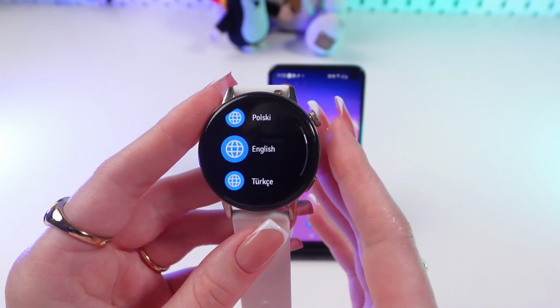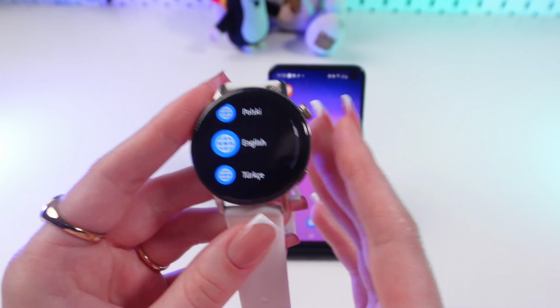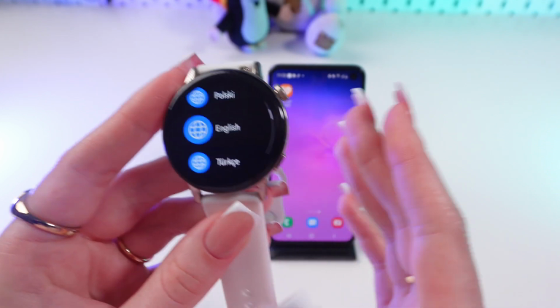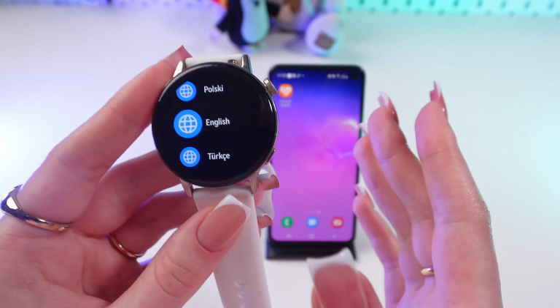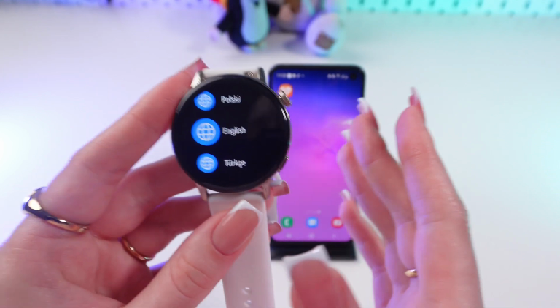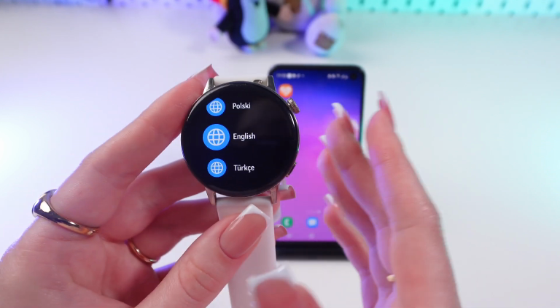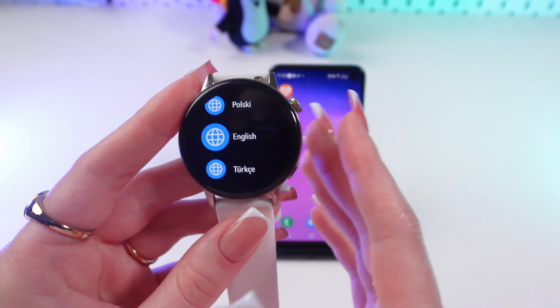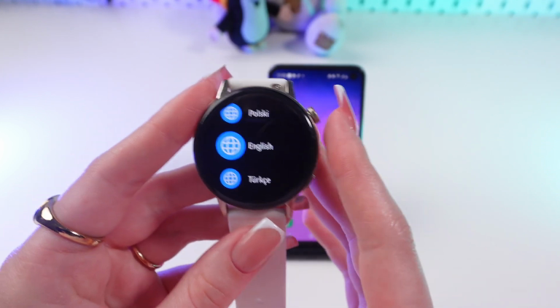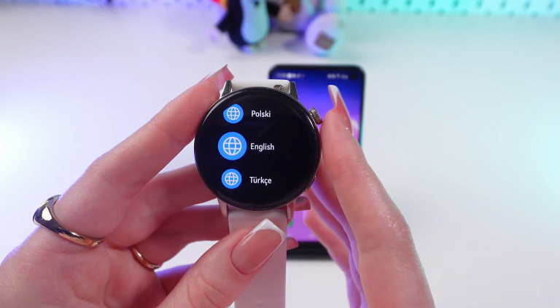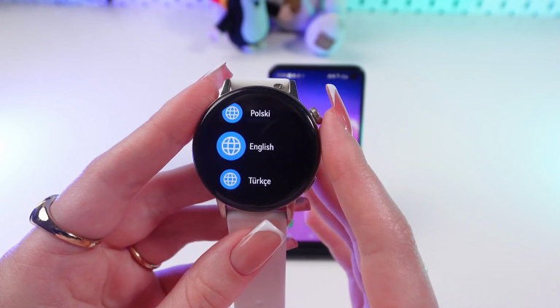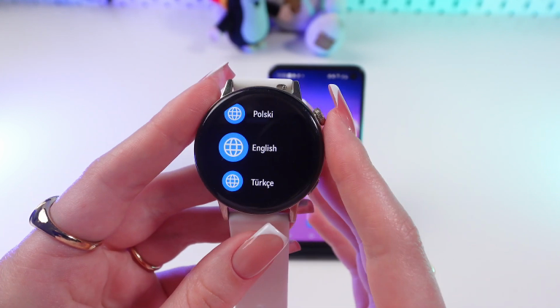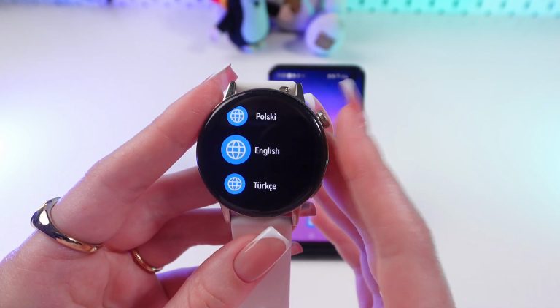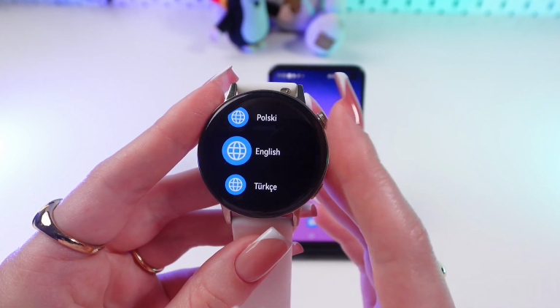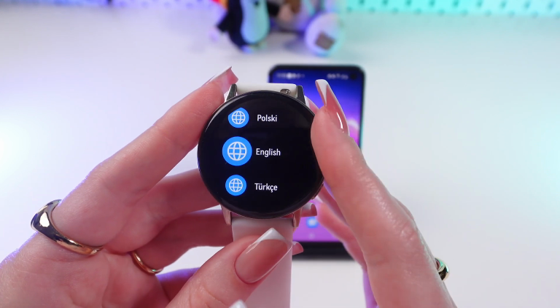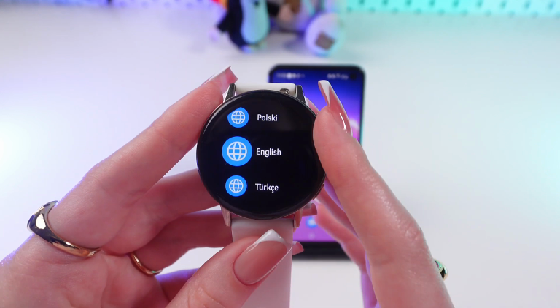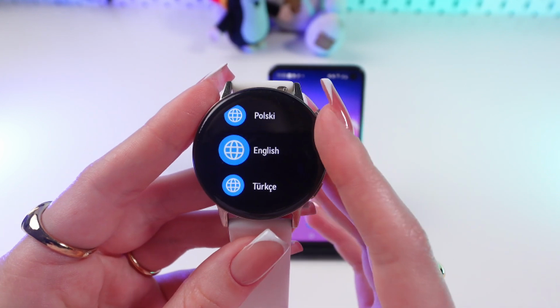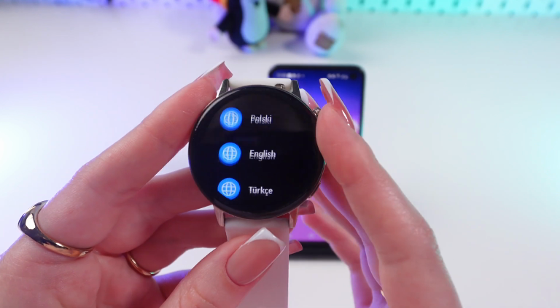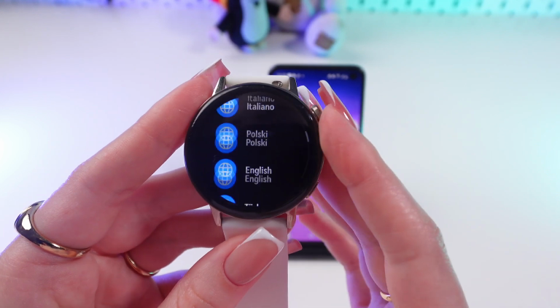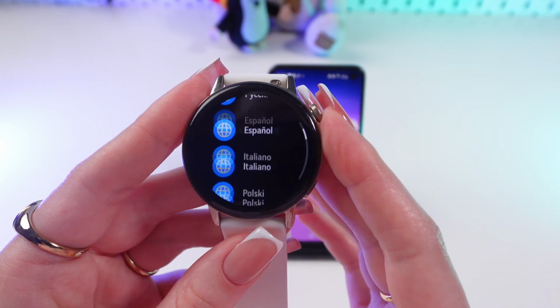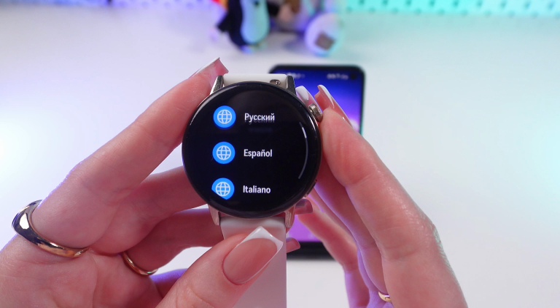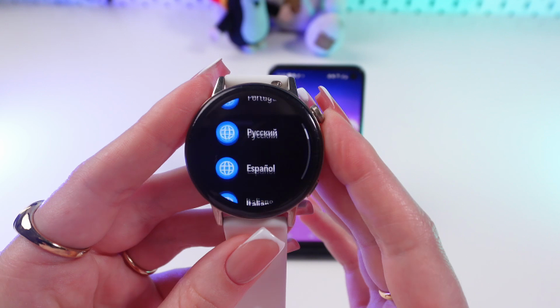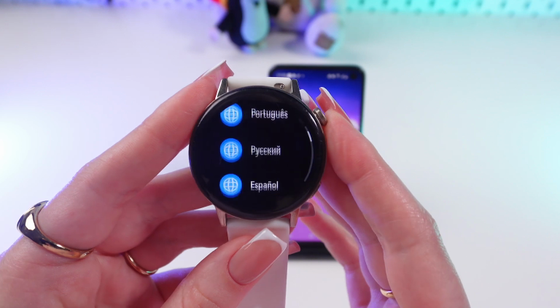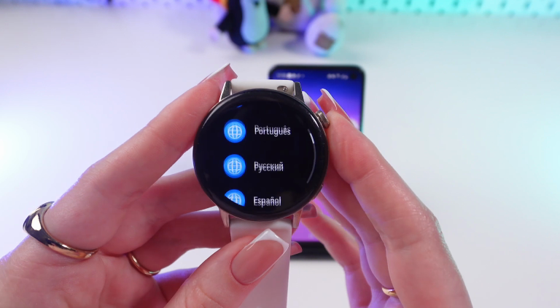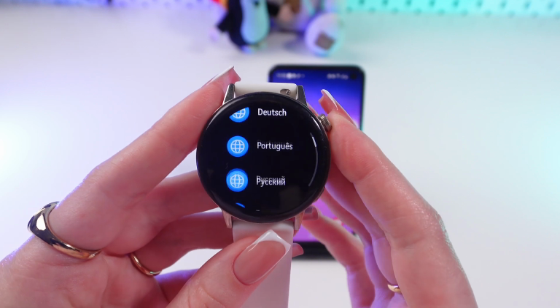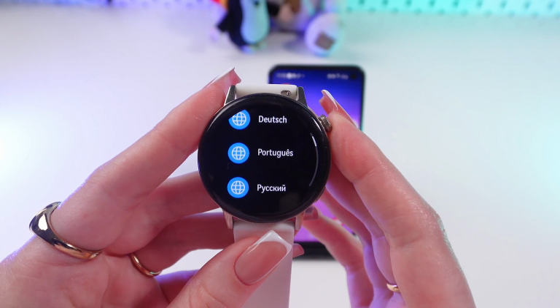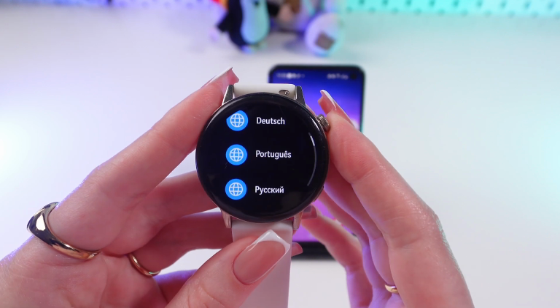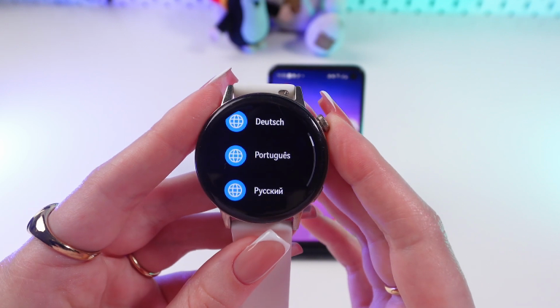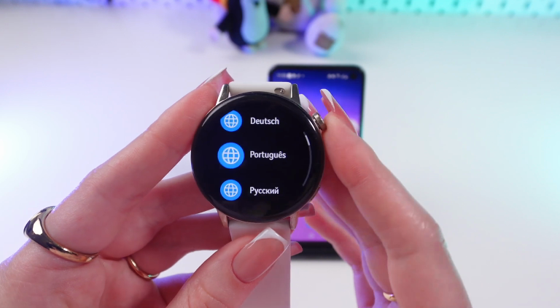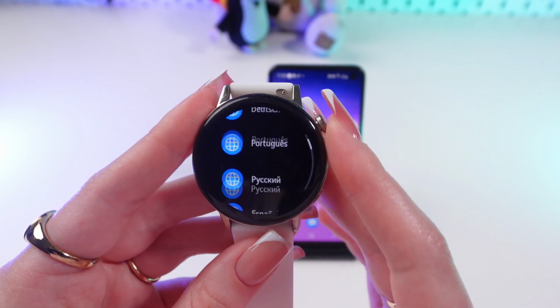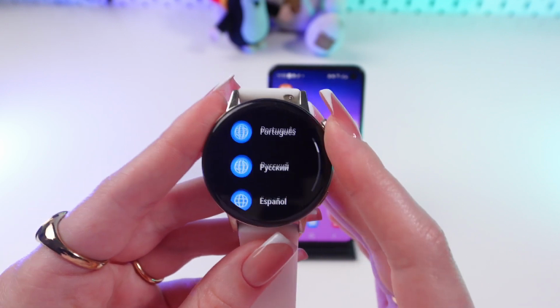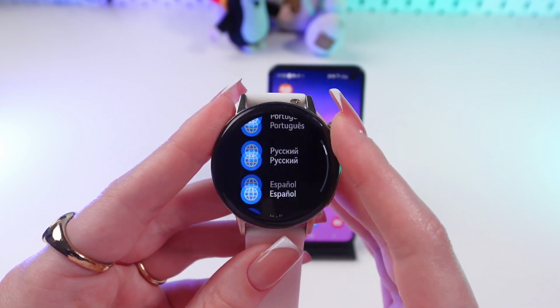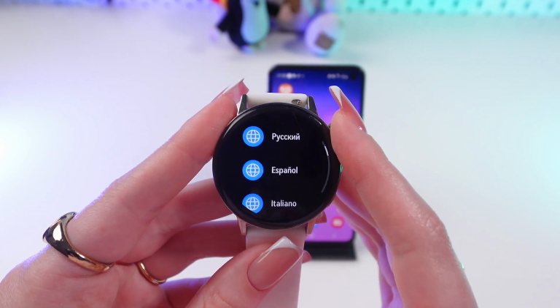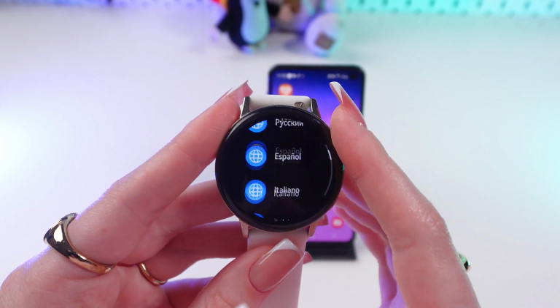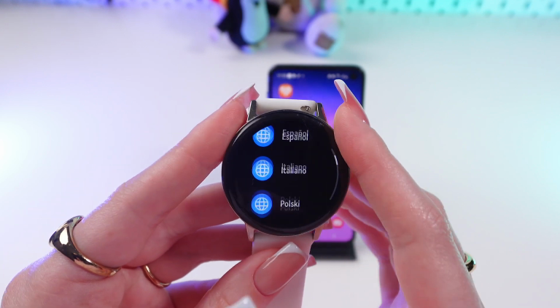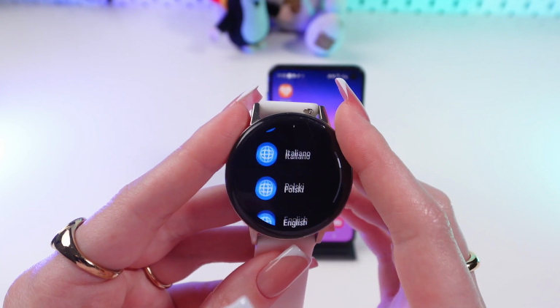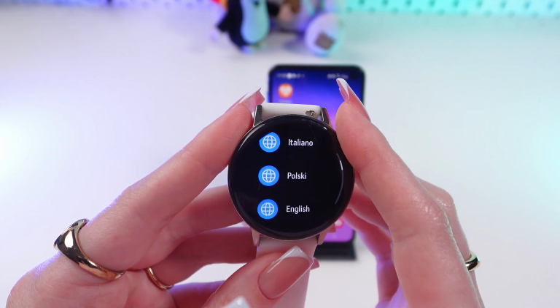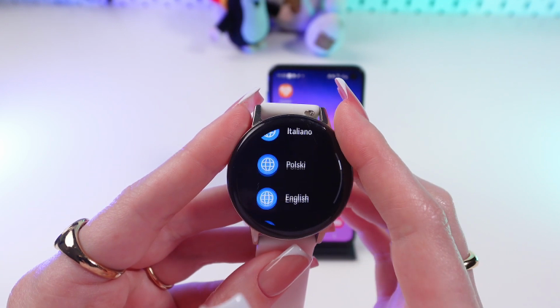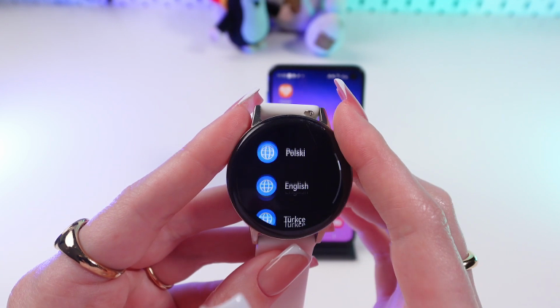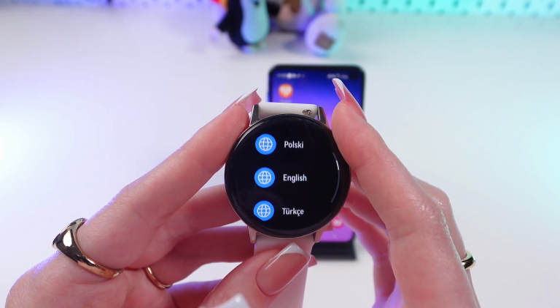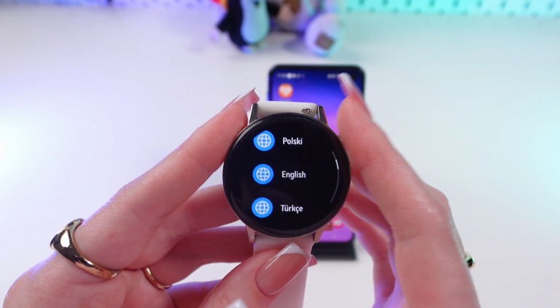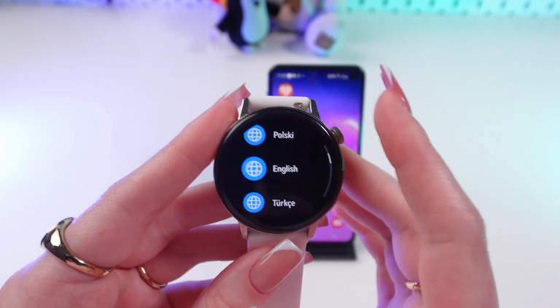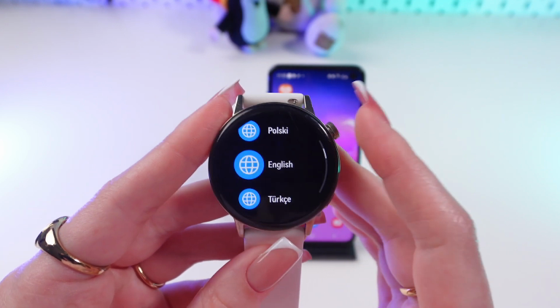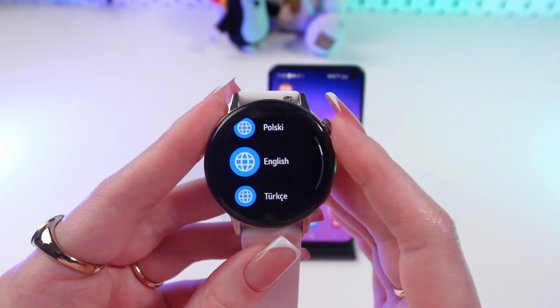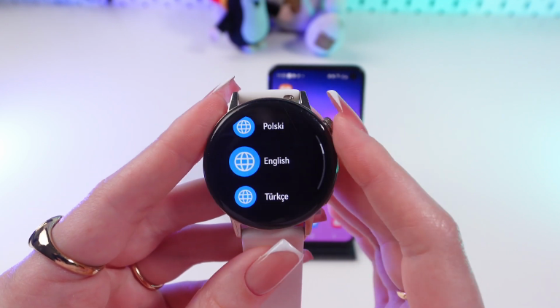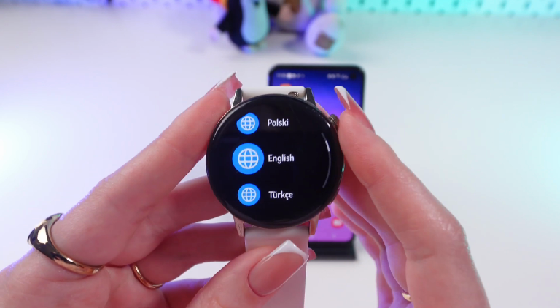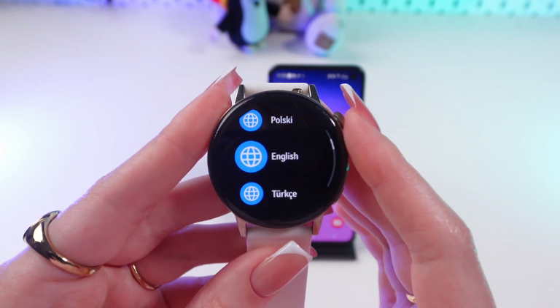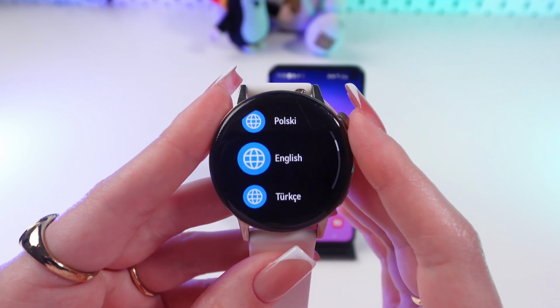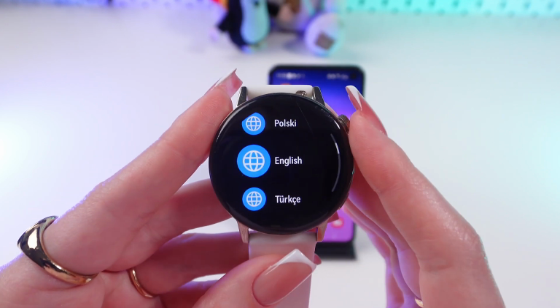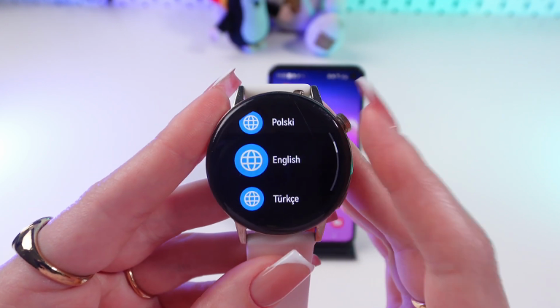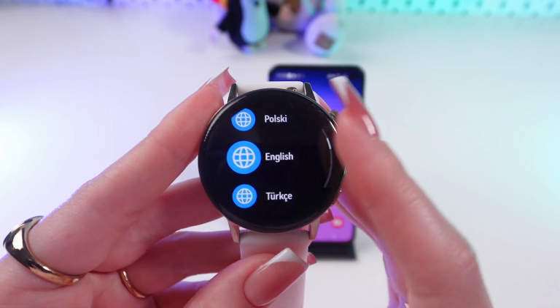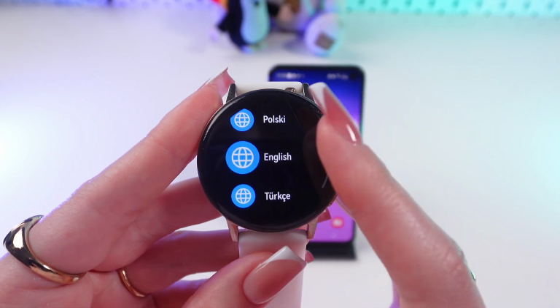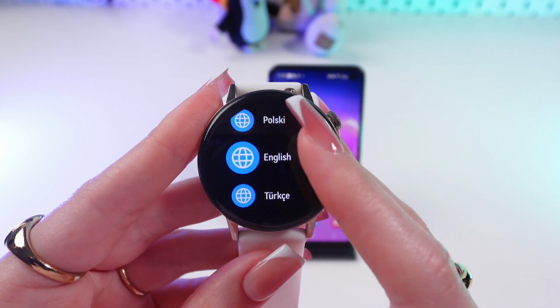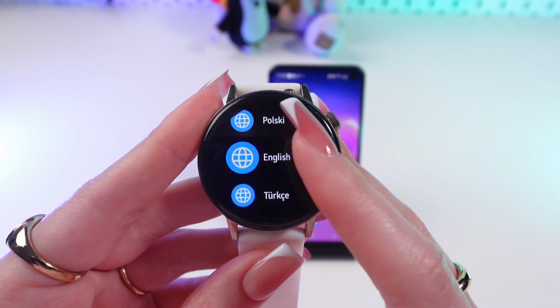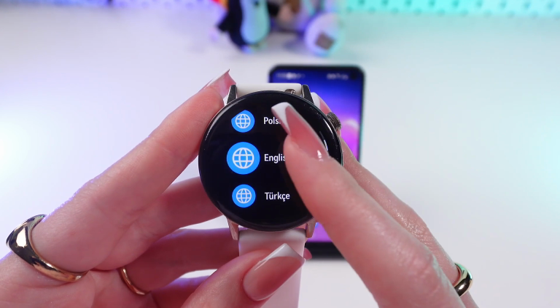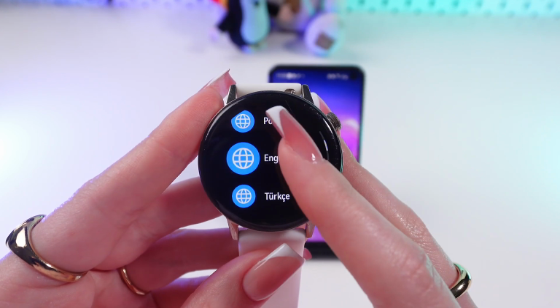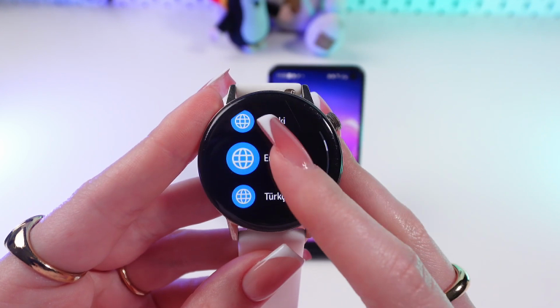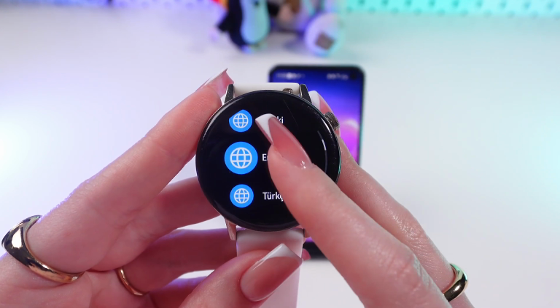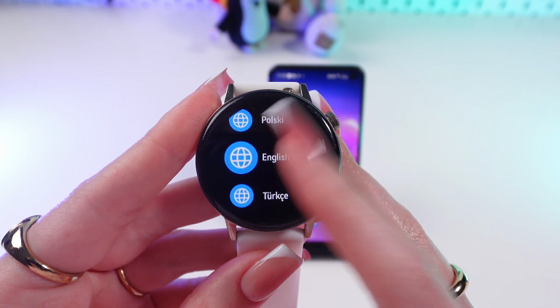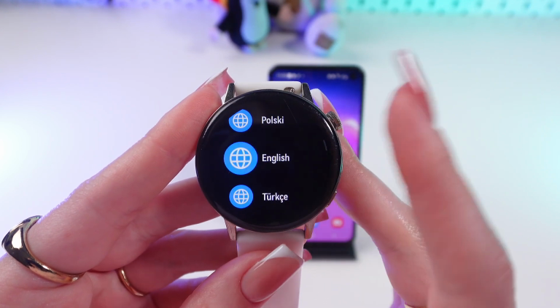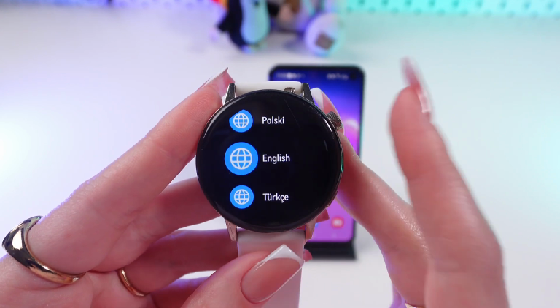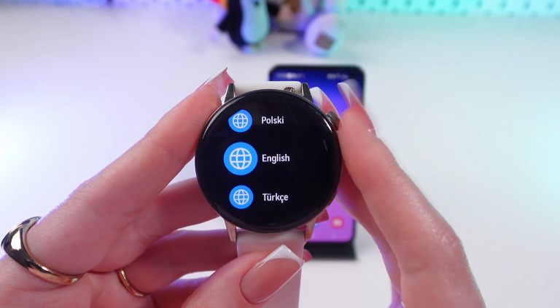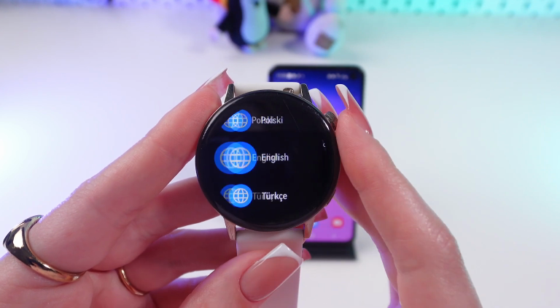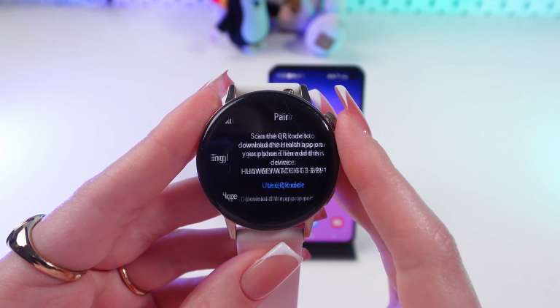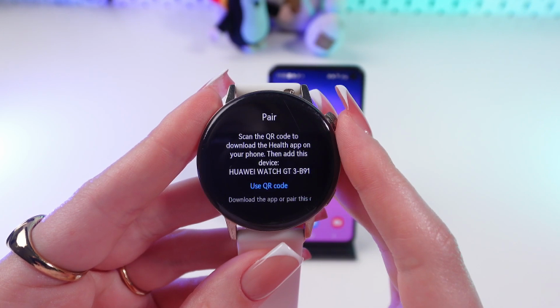Now the watch is on and it suggests us to choose a language. We have many options here, but I'm gonna choose English. Just click it.